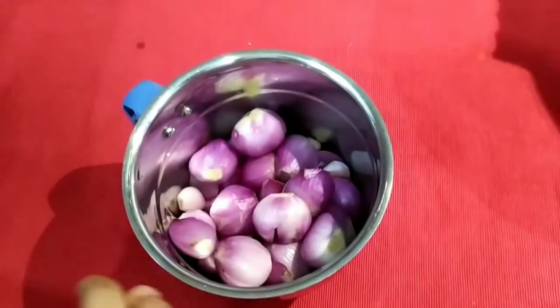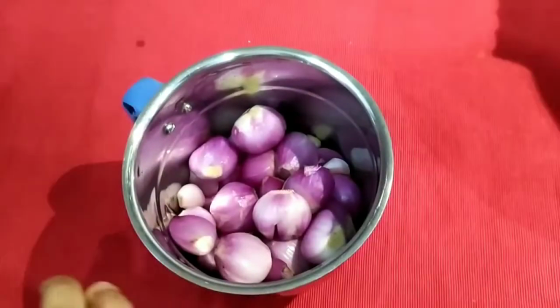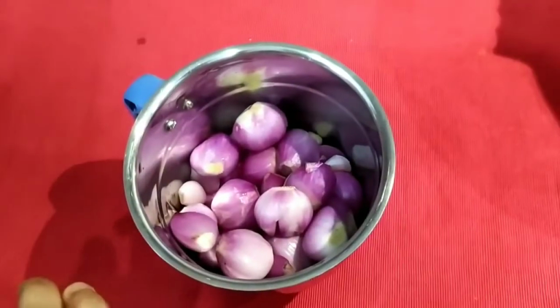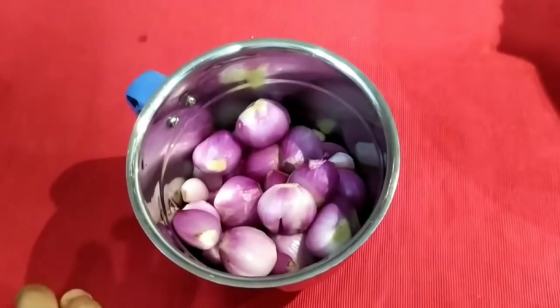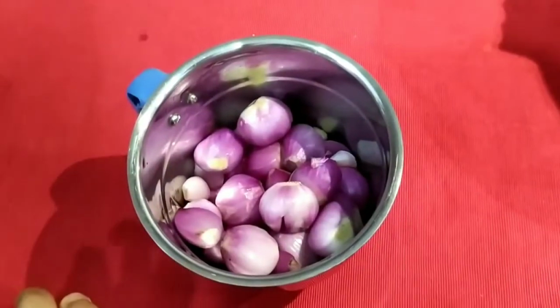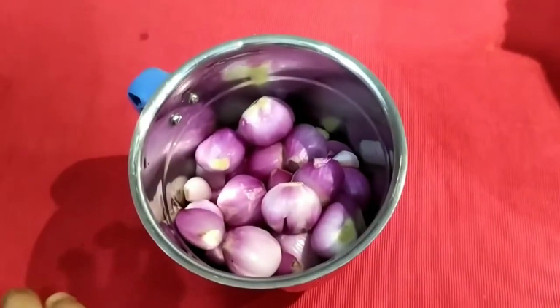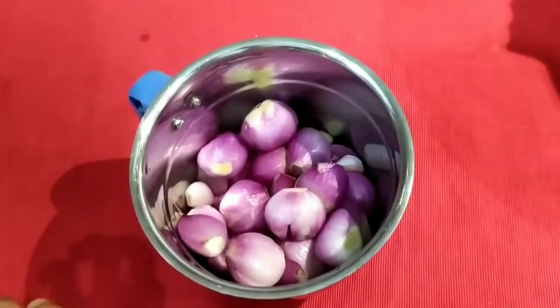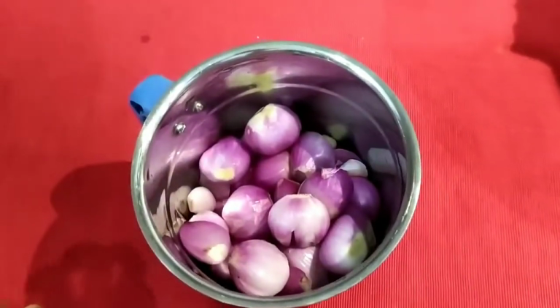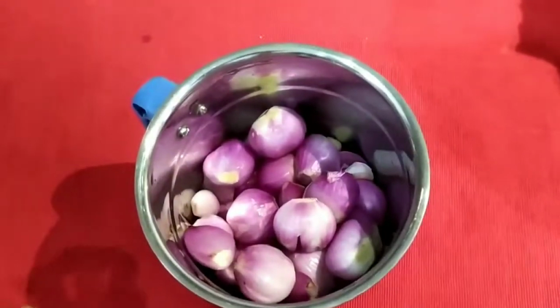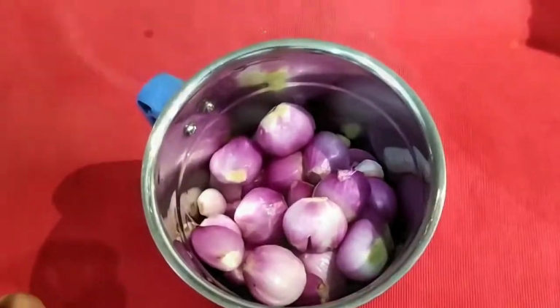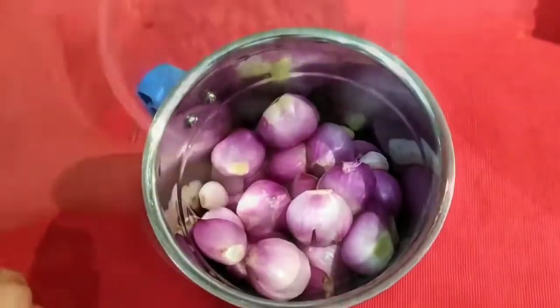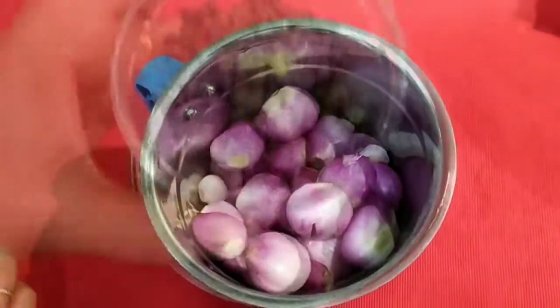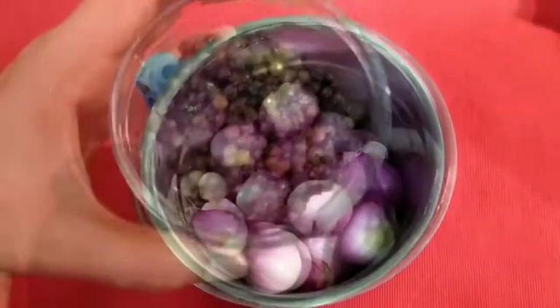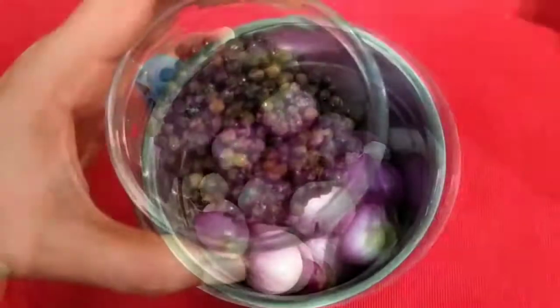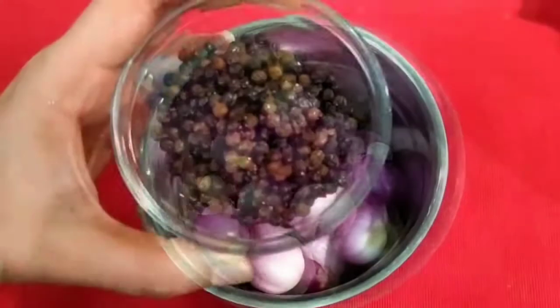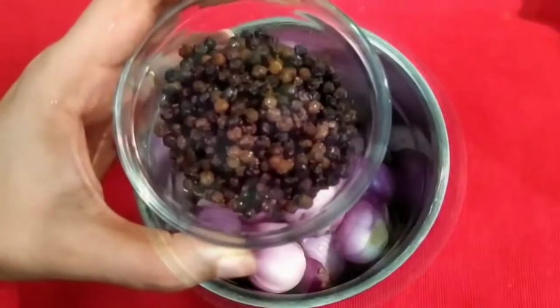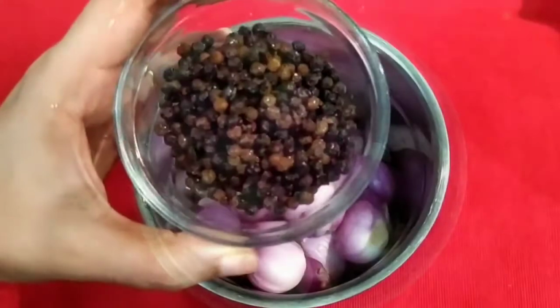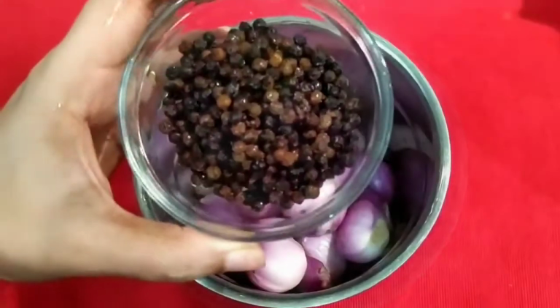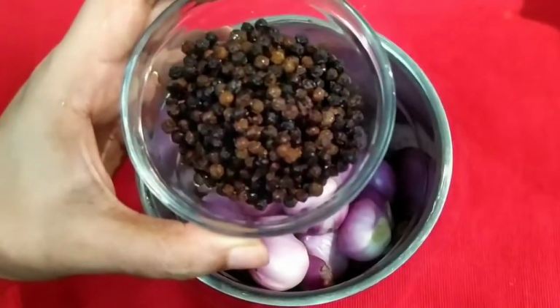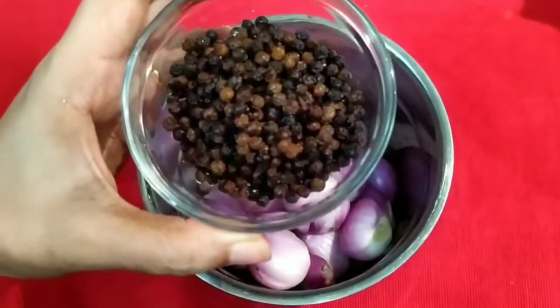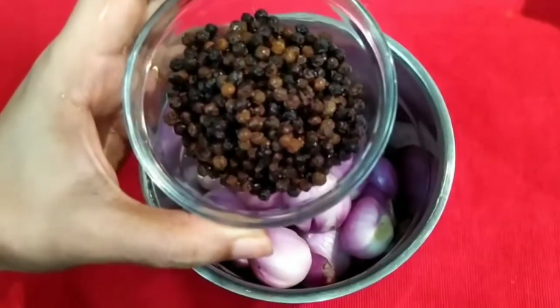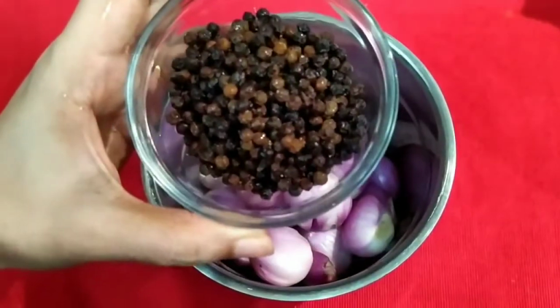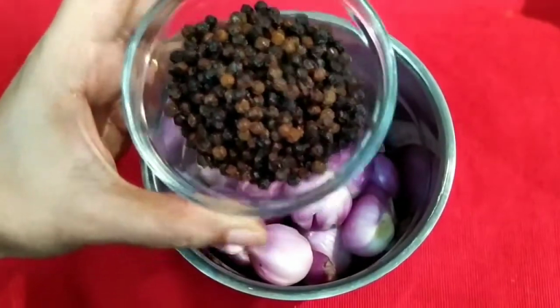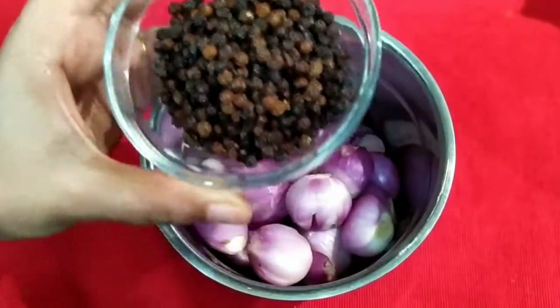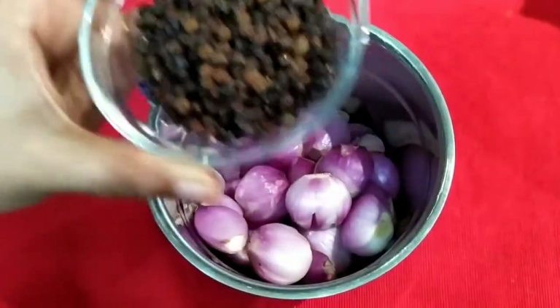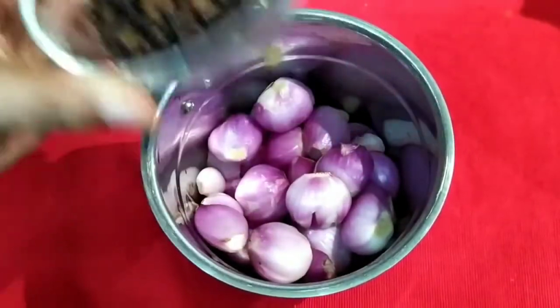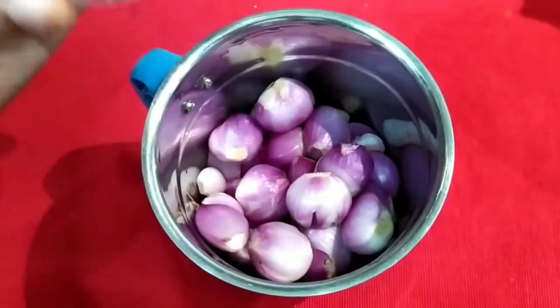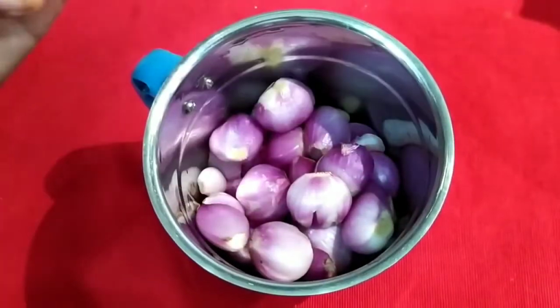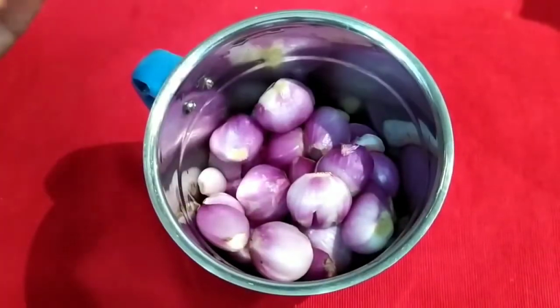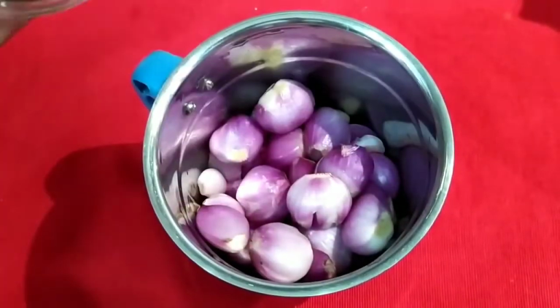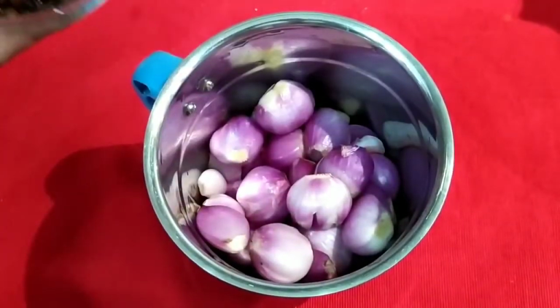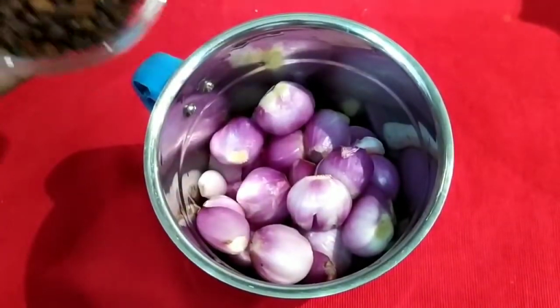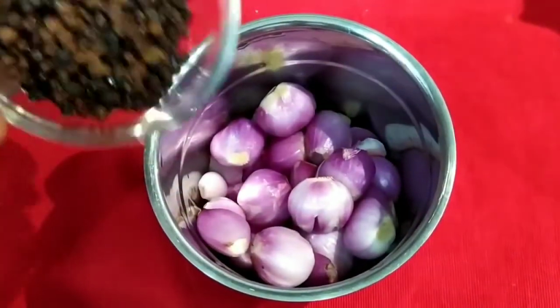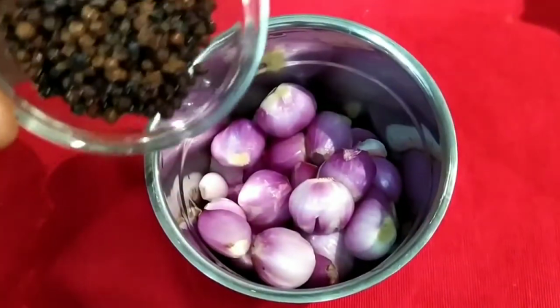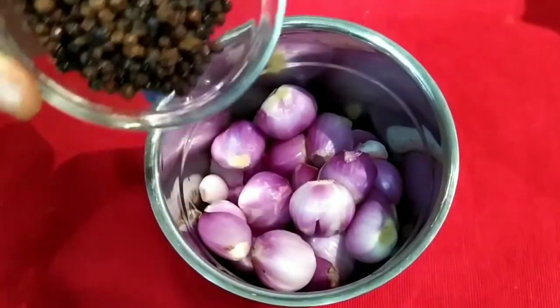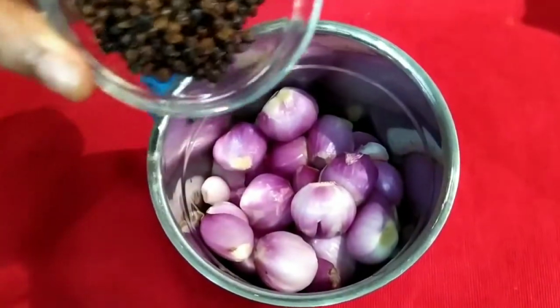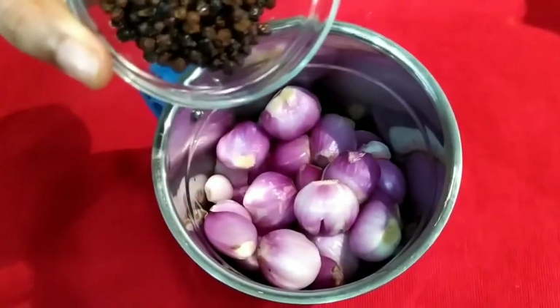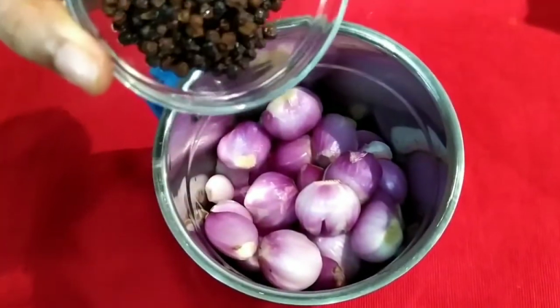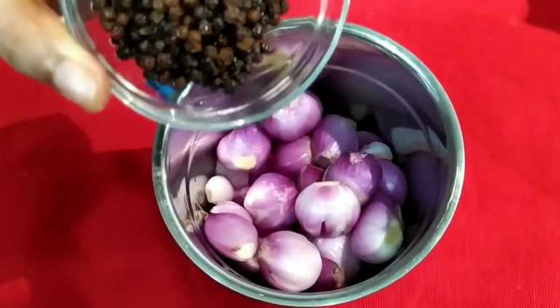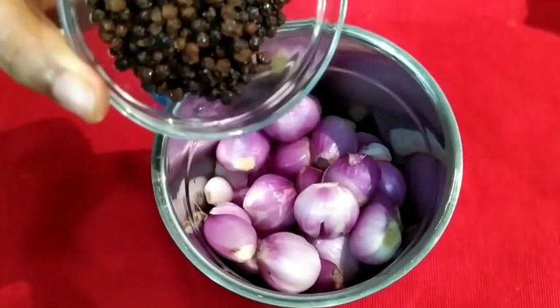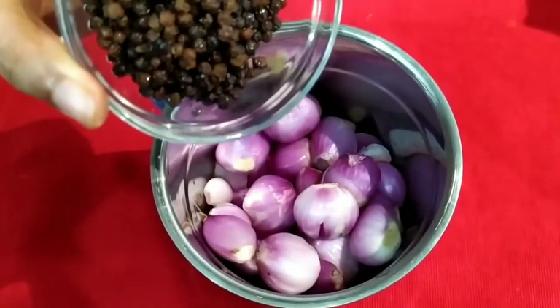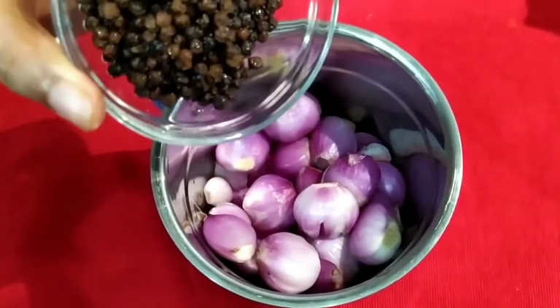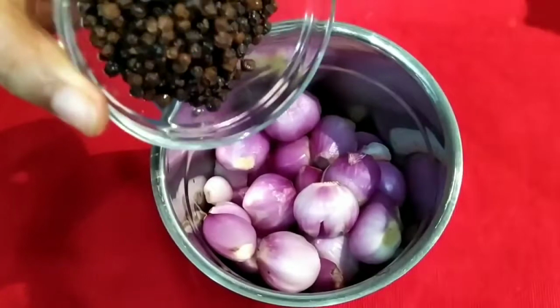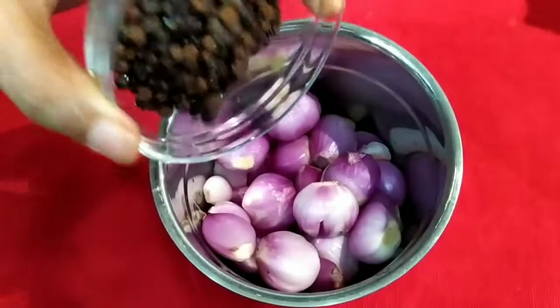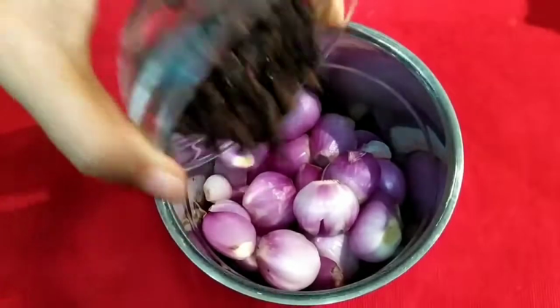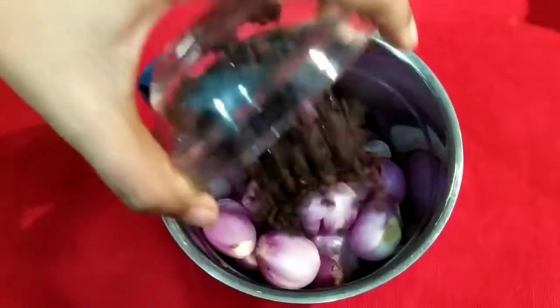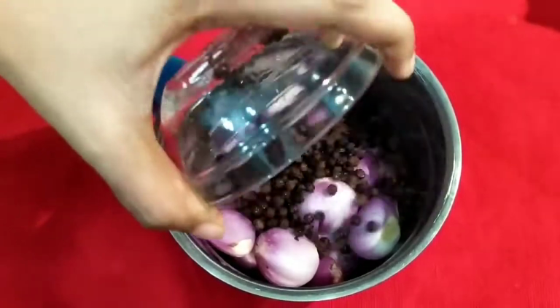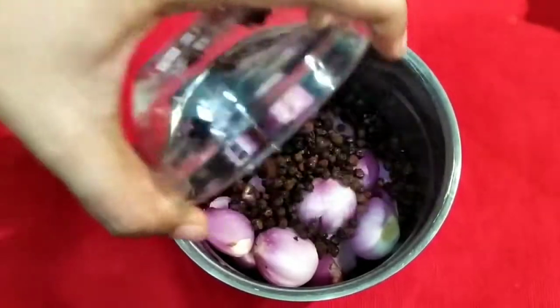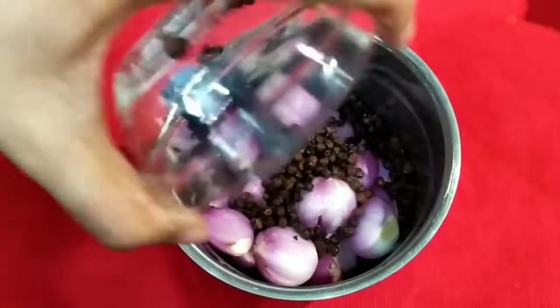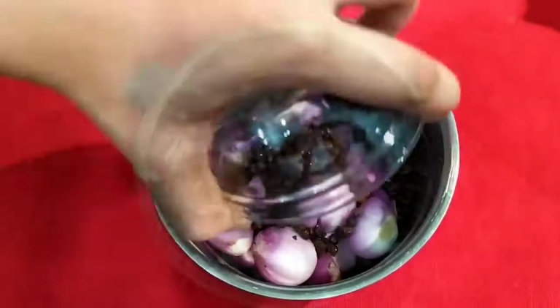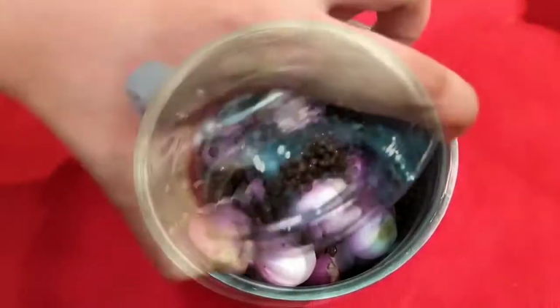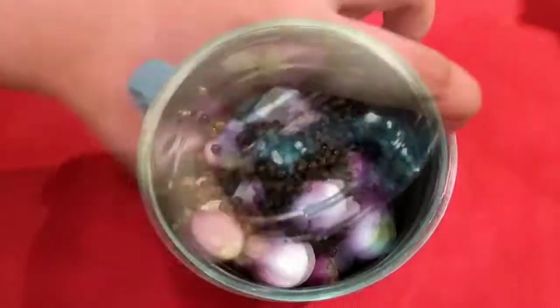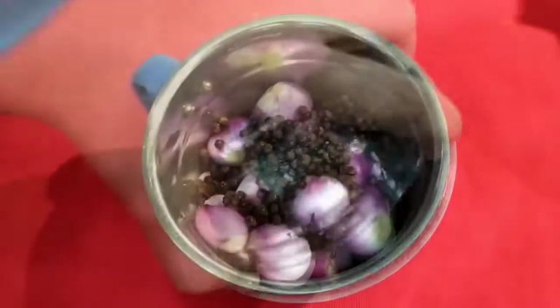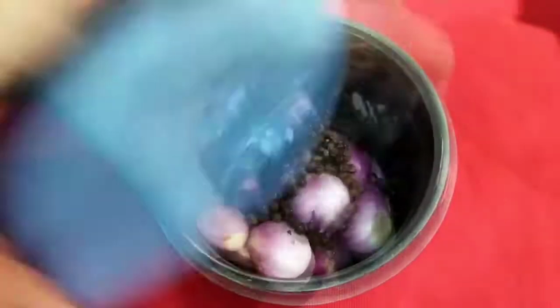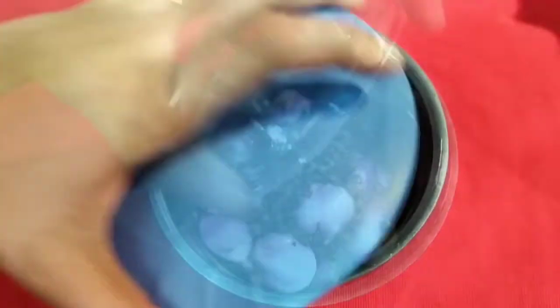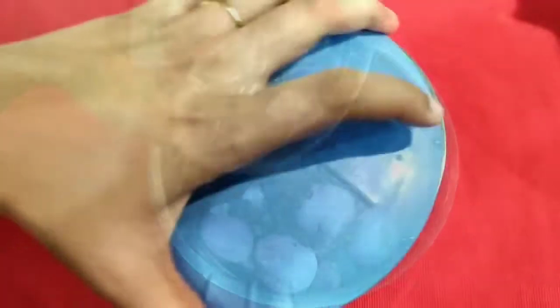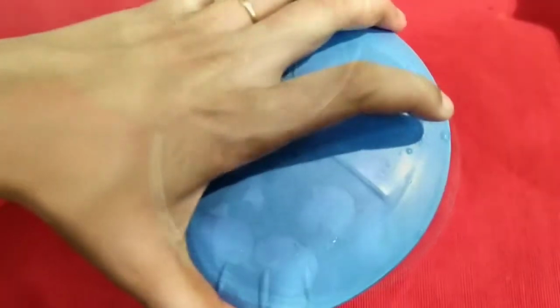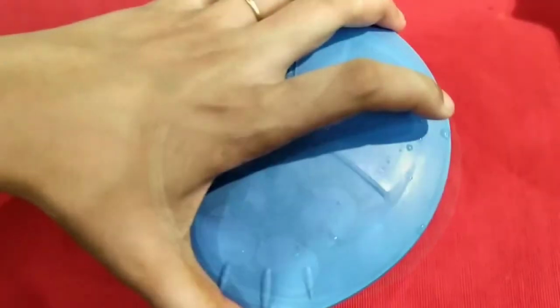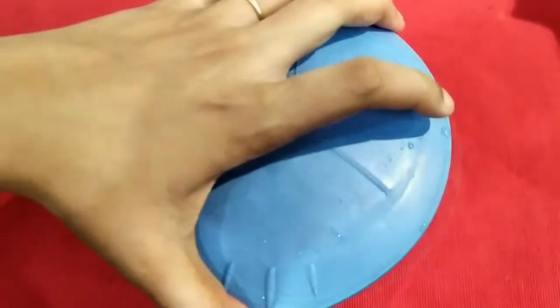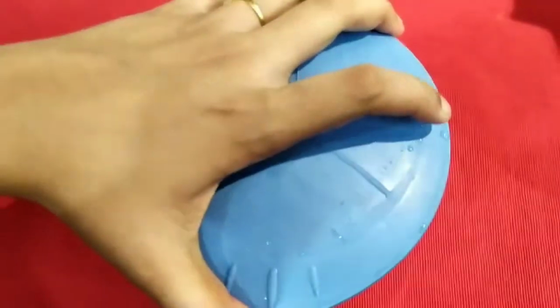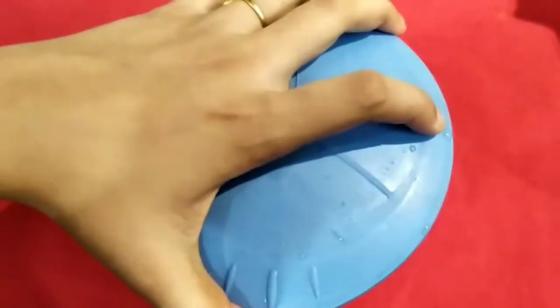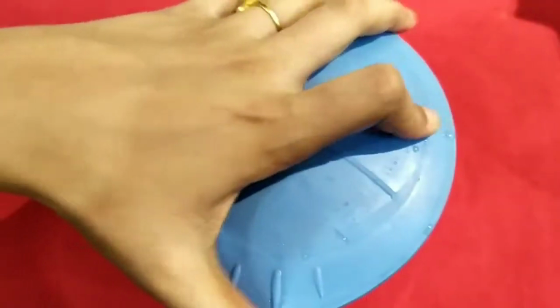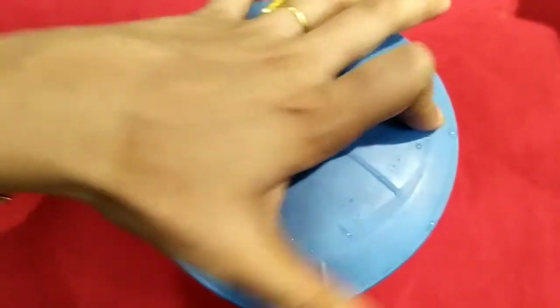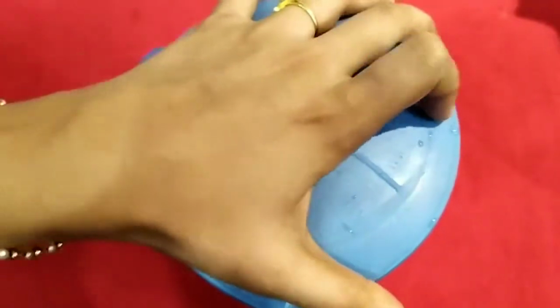We have 5 teaspoons of pepper, and we have a crushed tomato sauce.